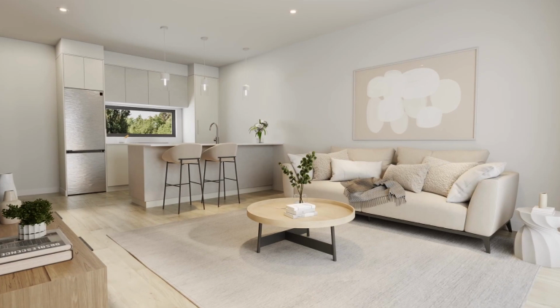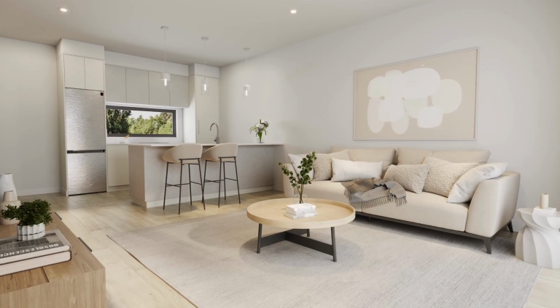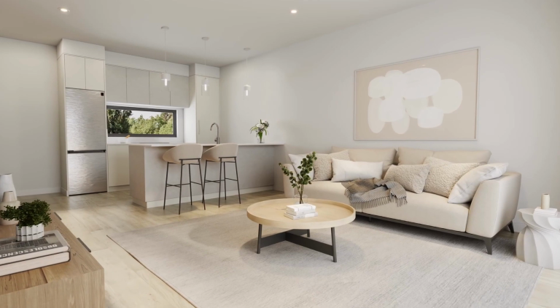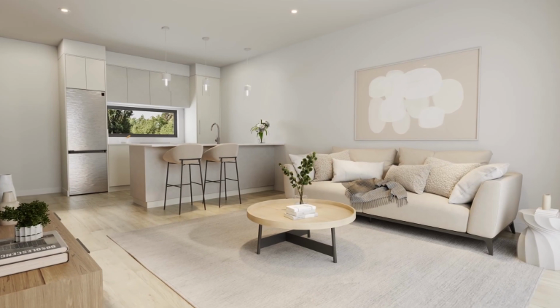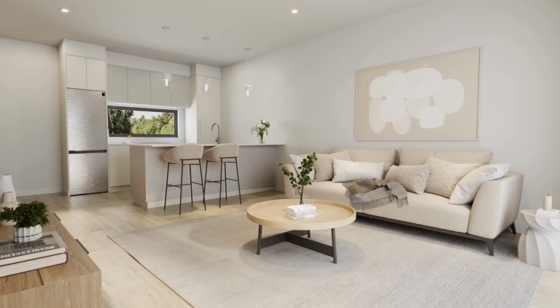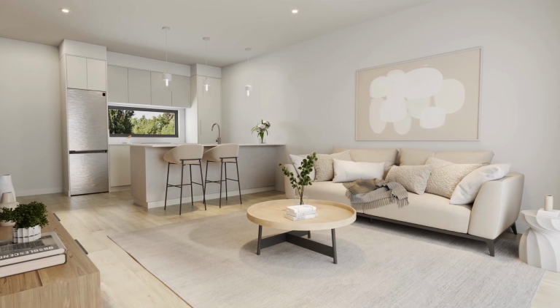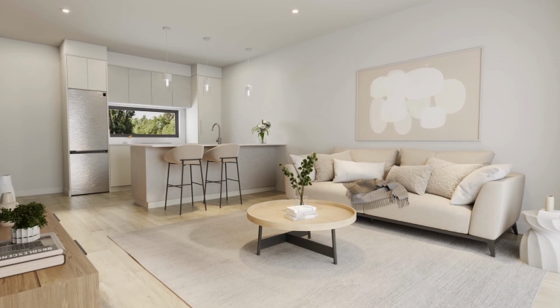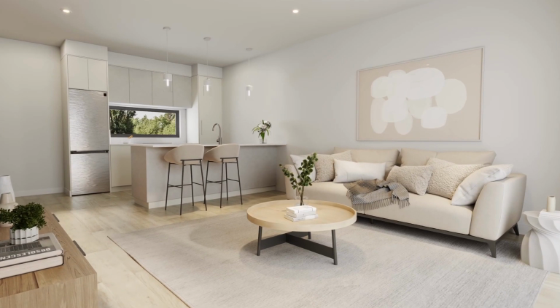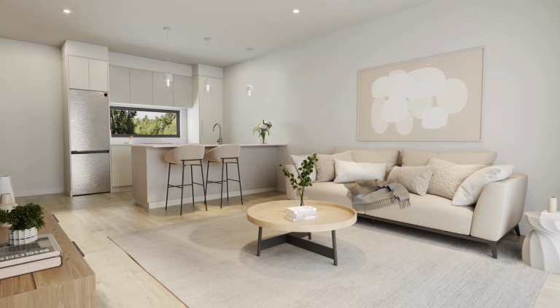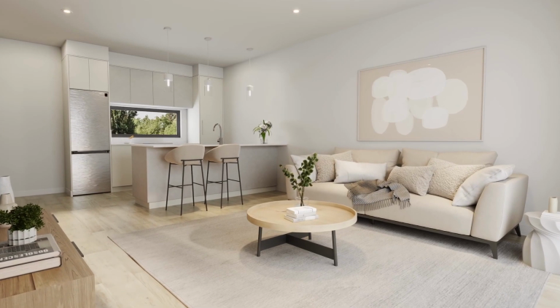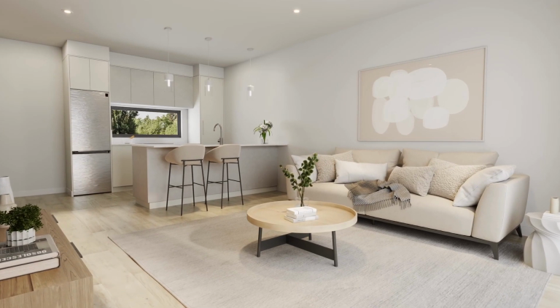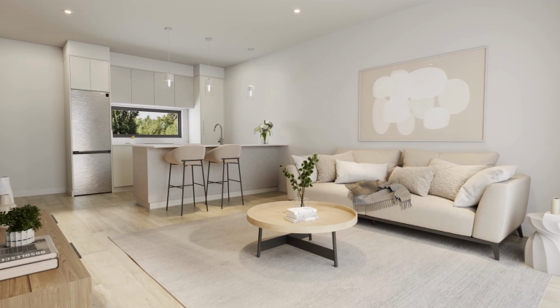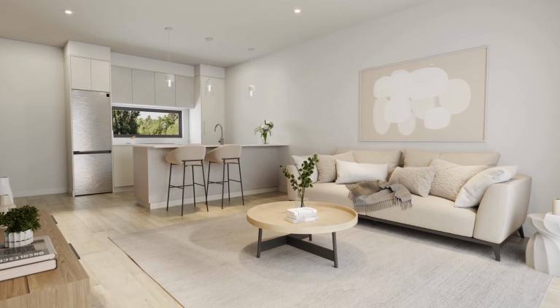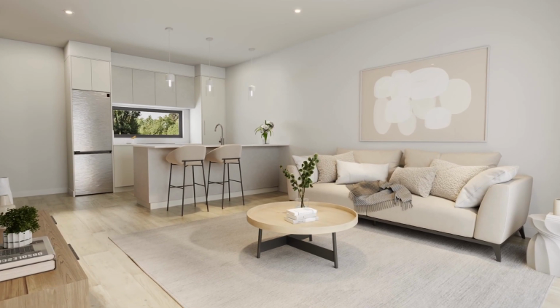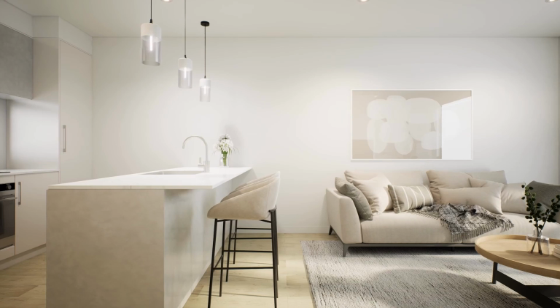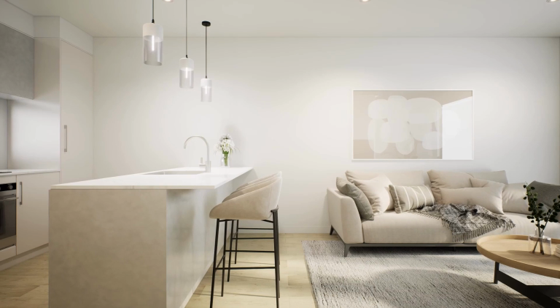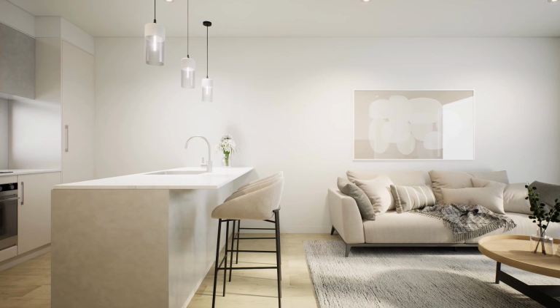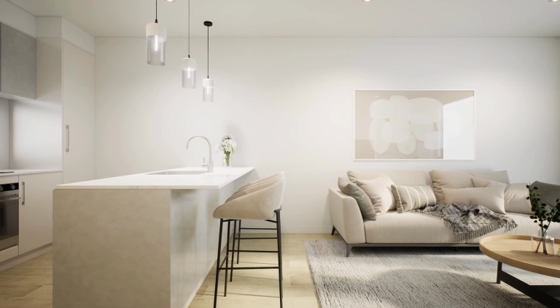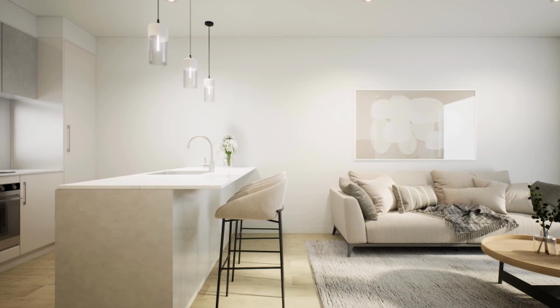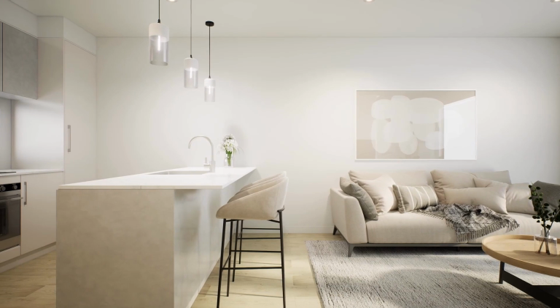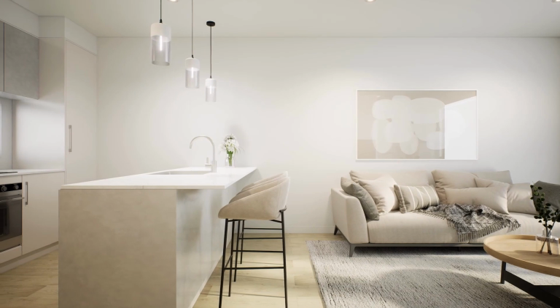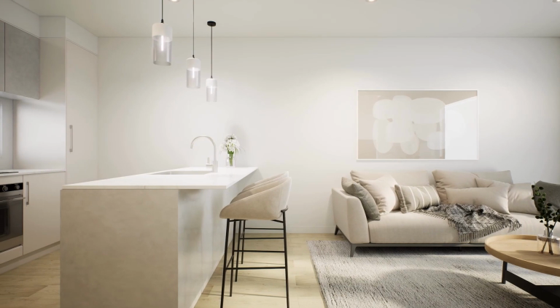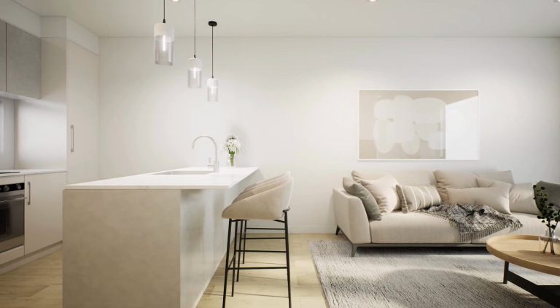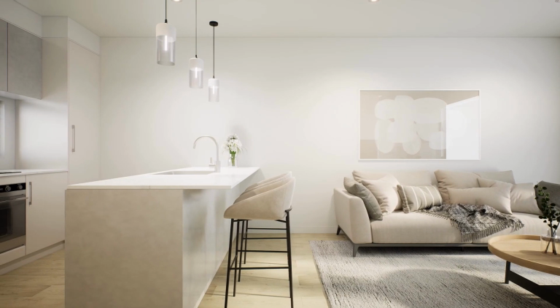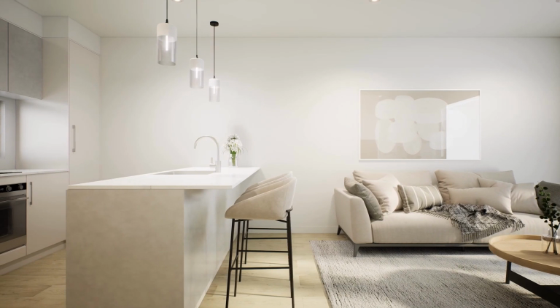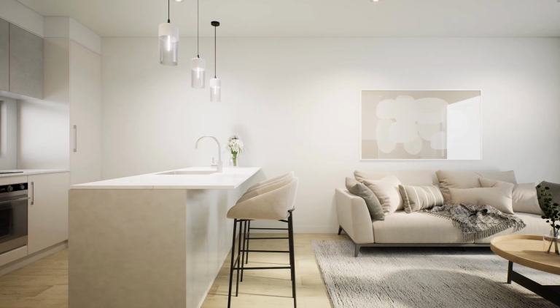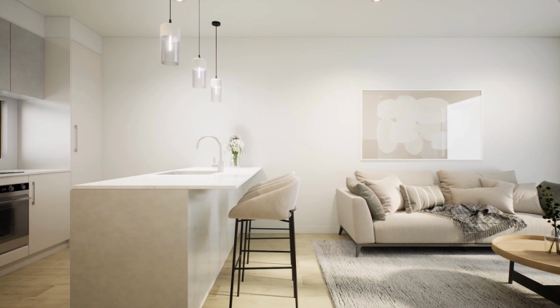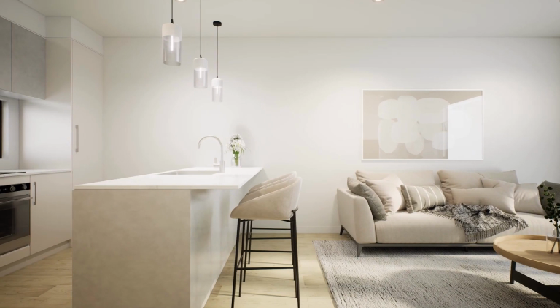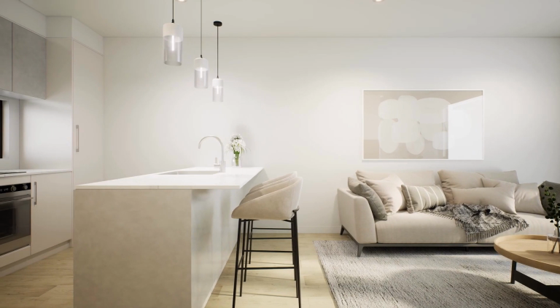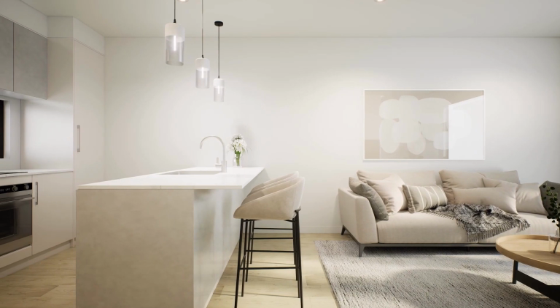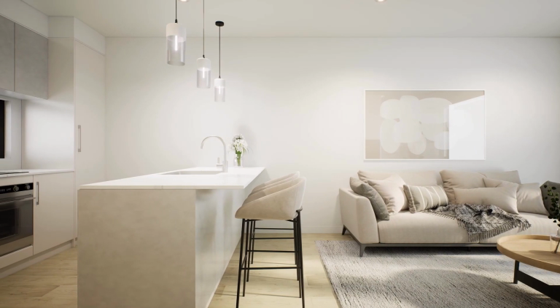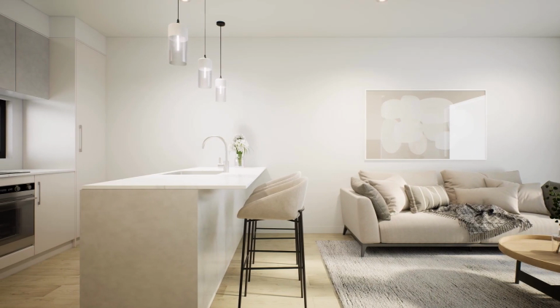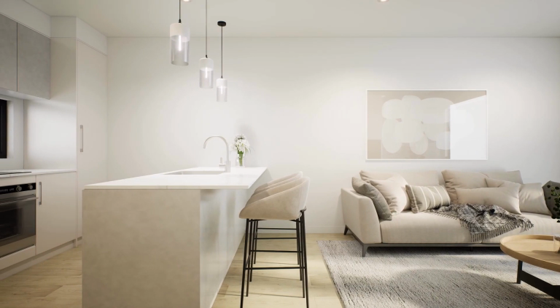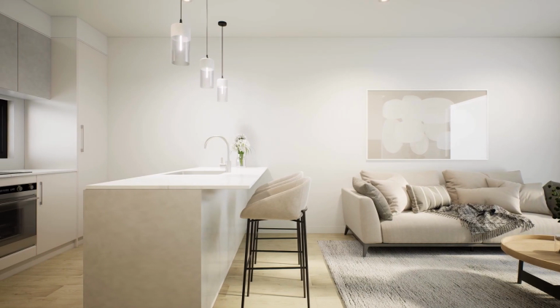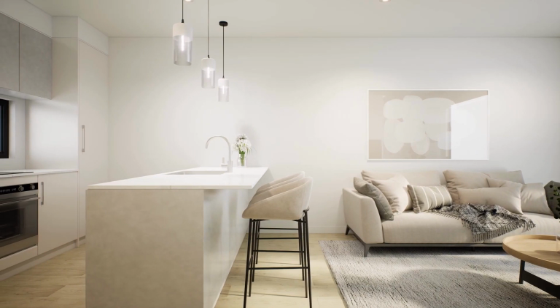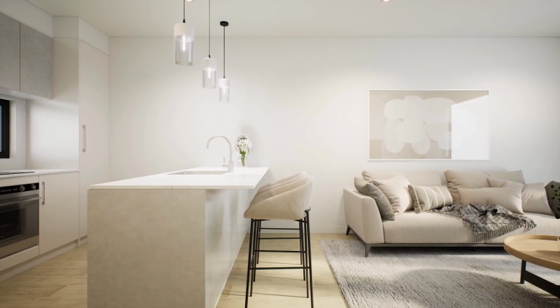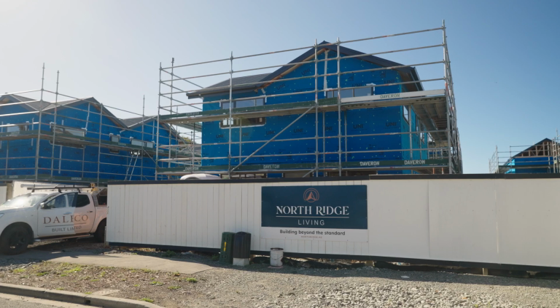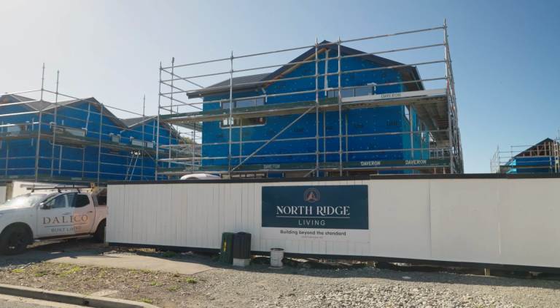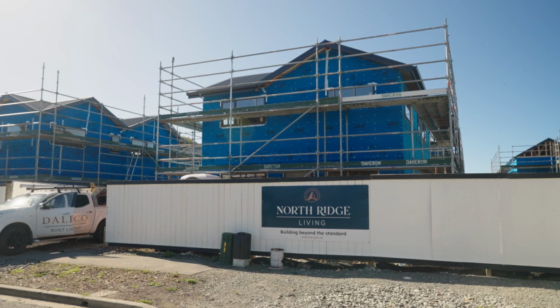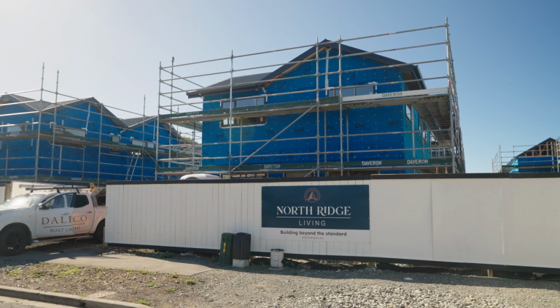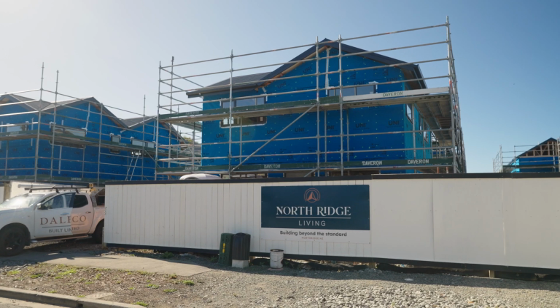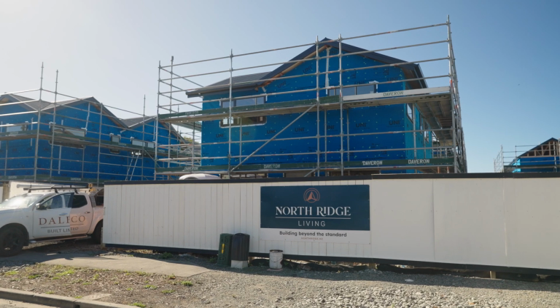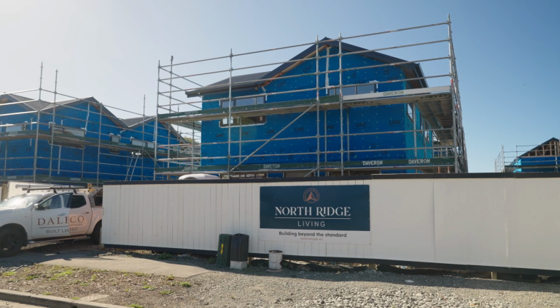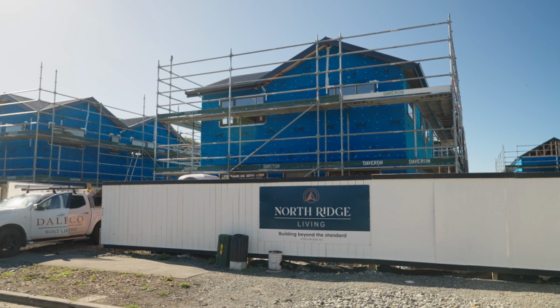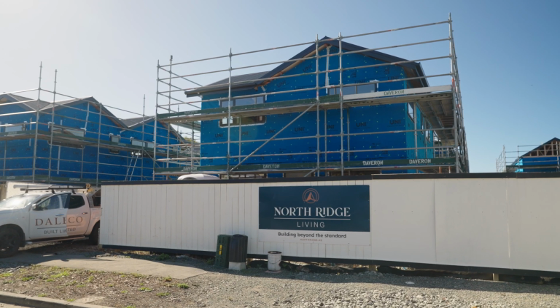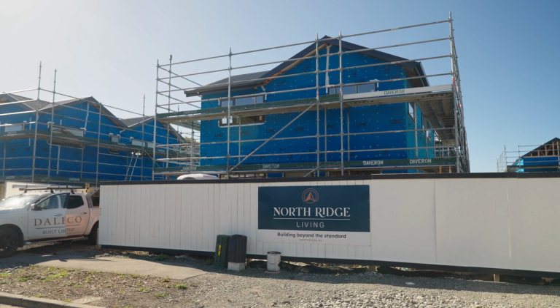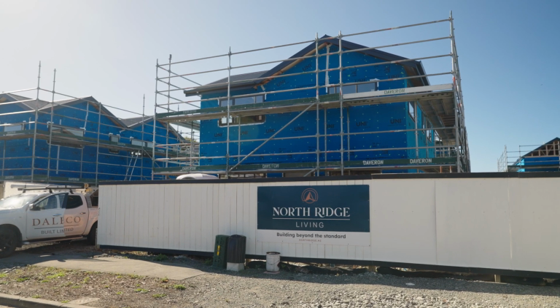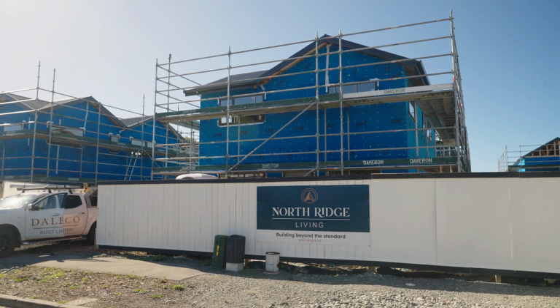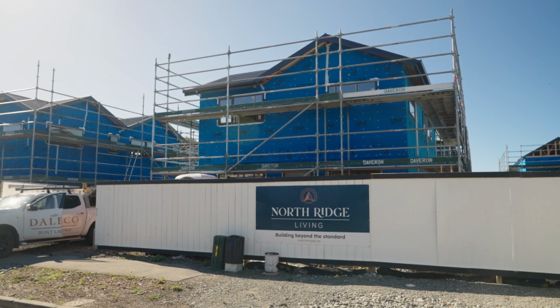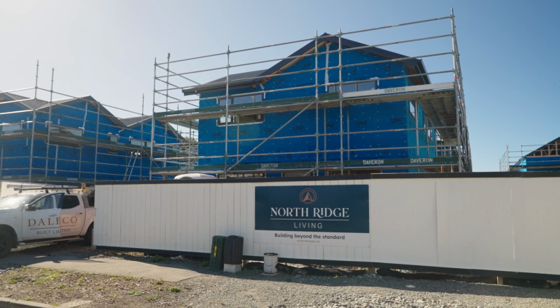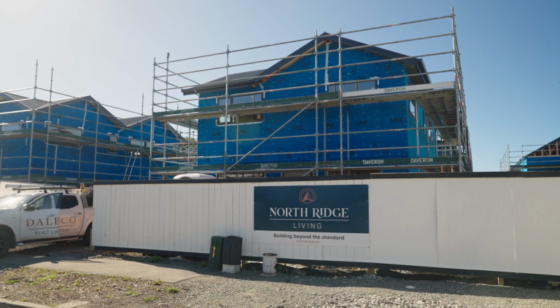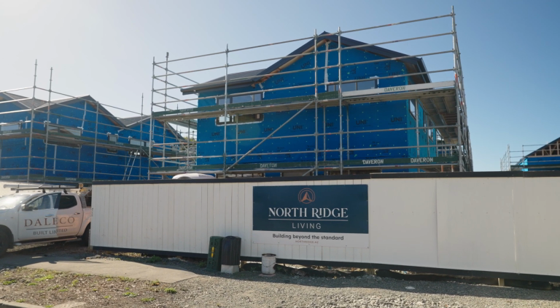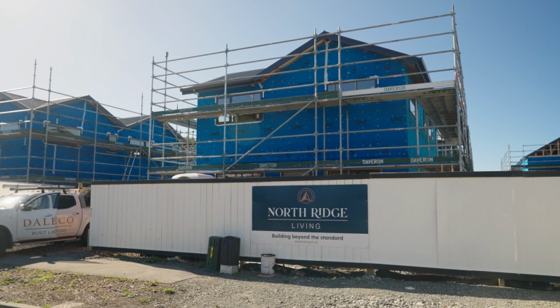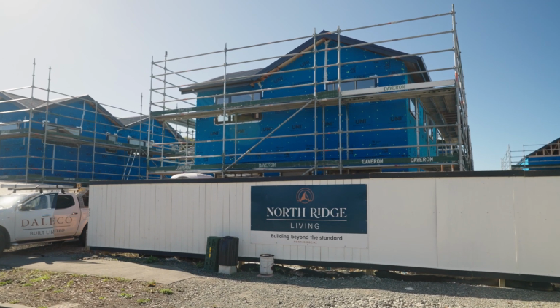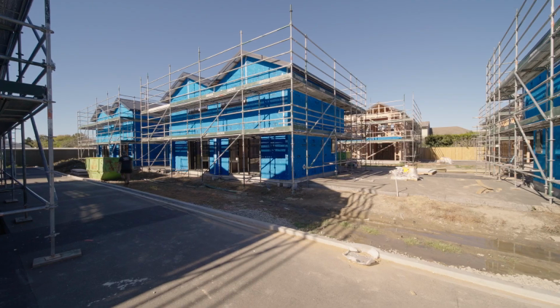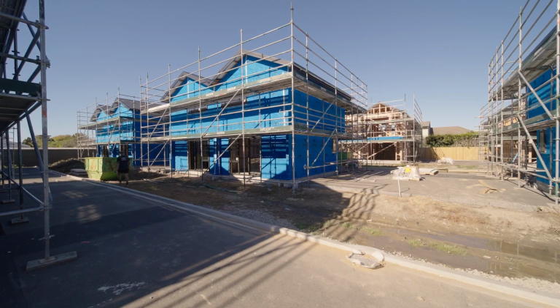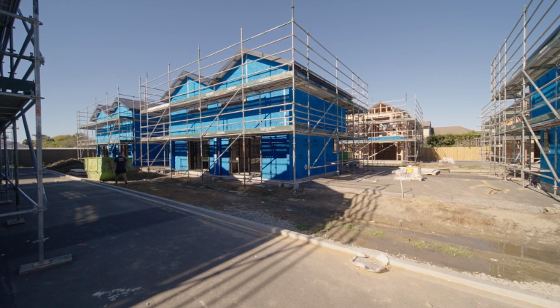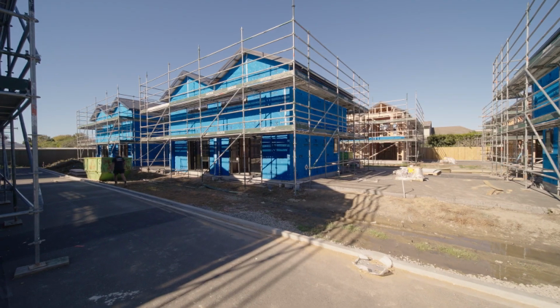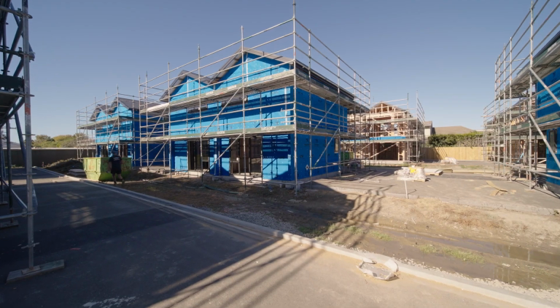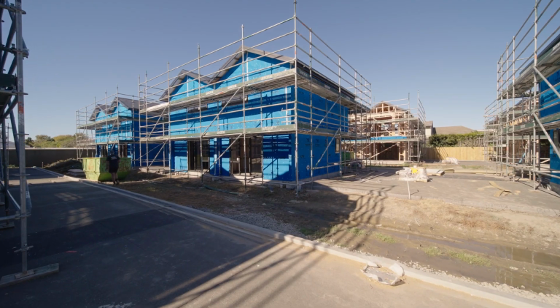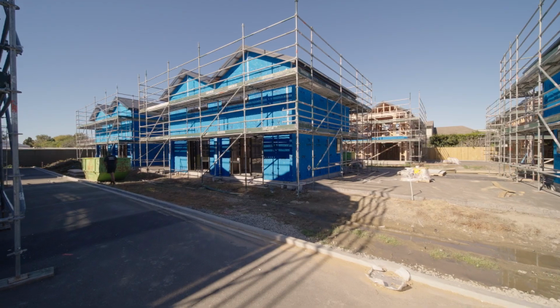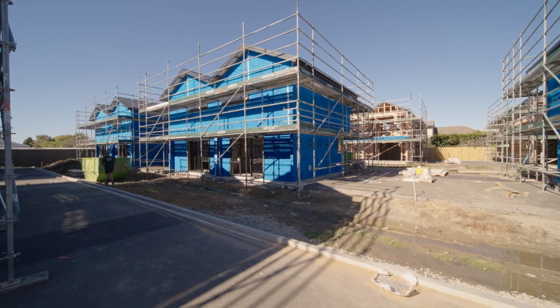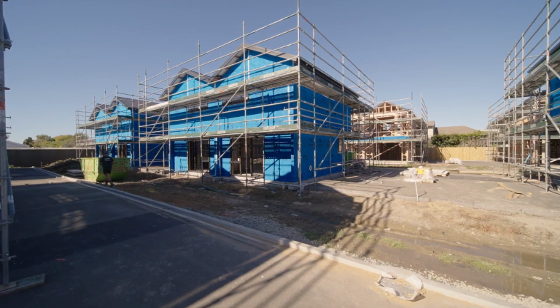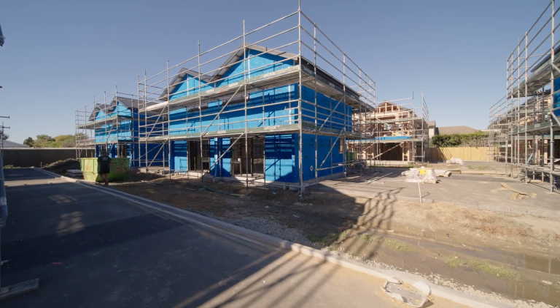These freehold turnkey packages by Northridge Living have already proven popular, with just a handful of the original 18 remaining to purchase.